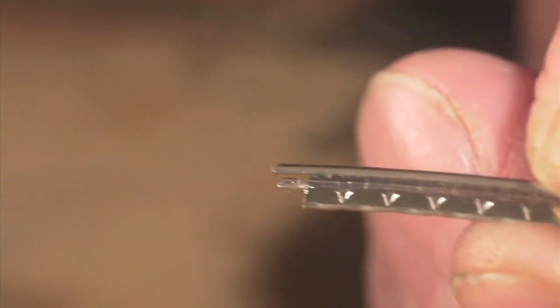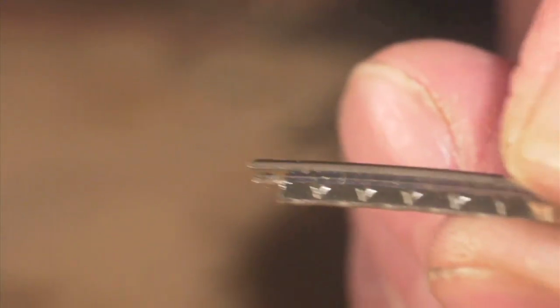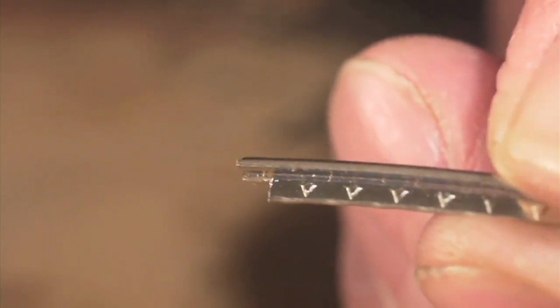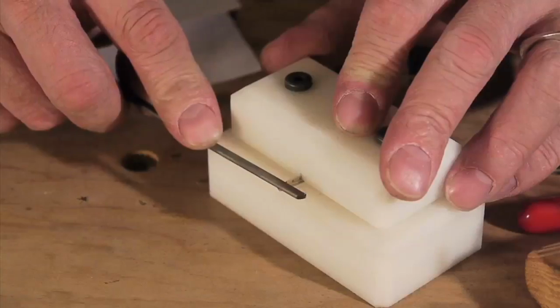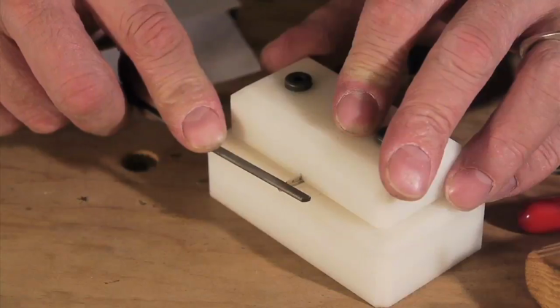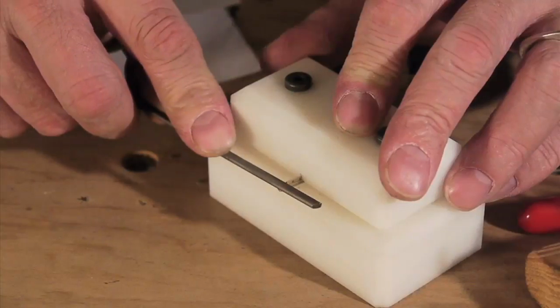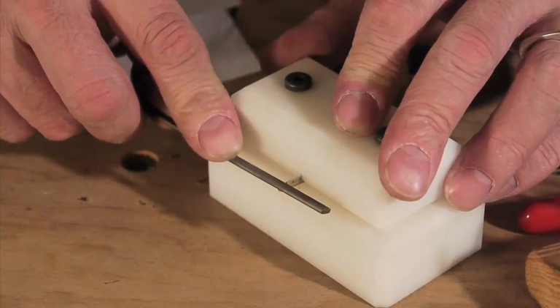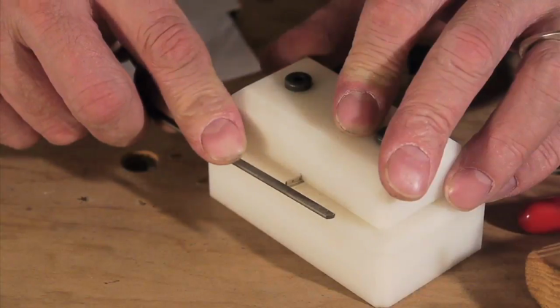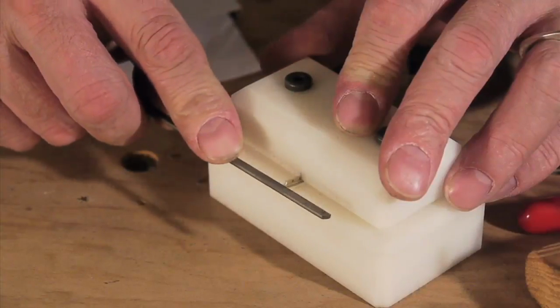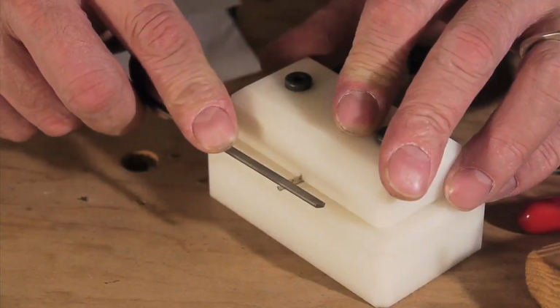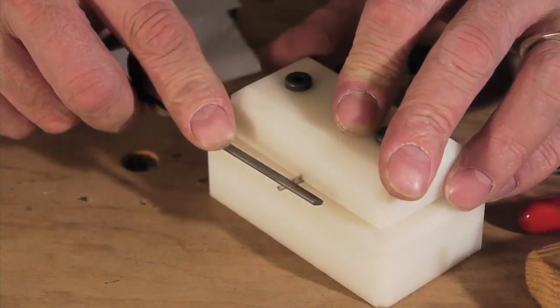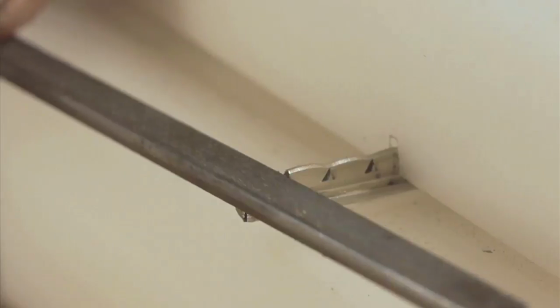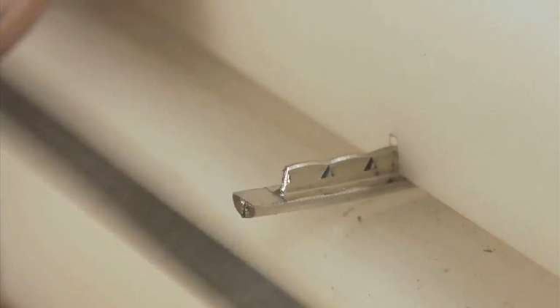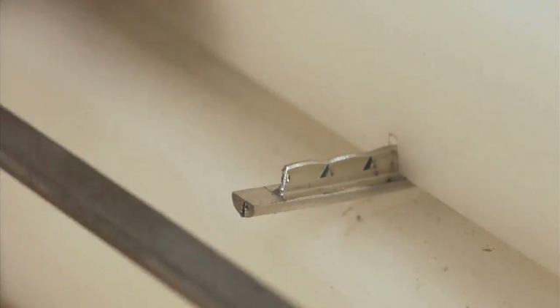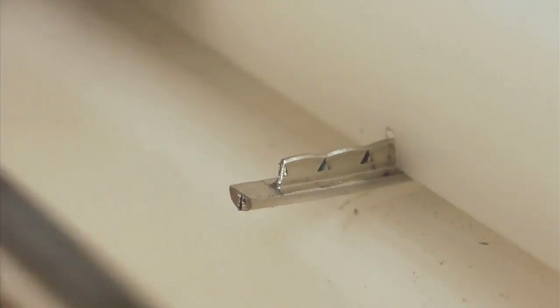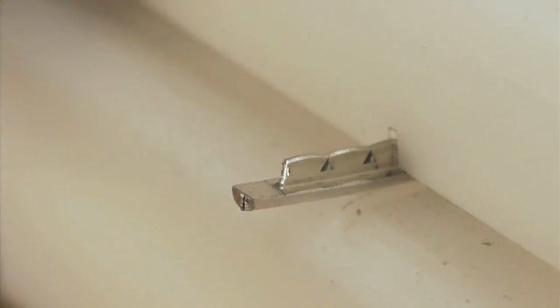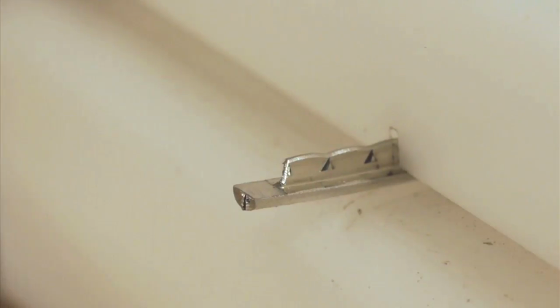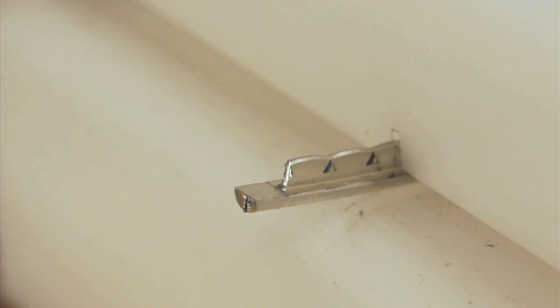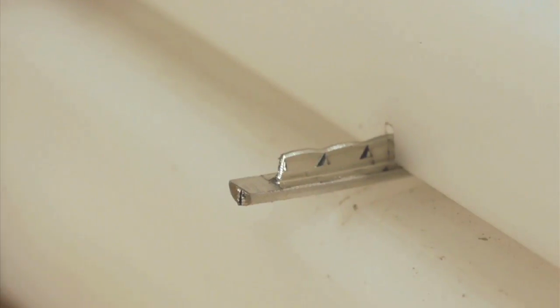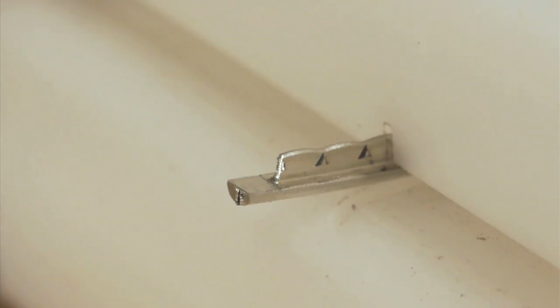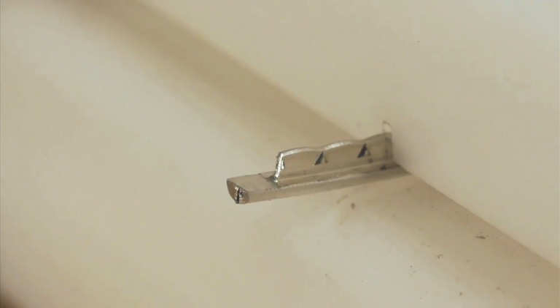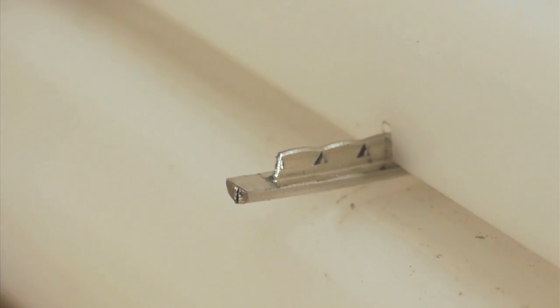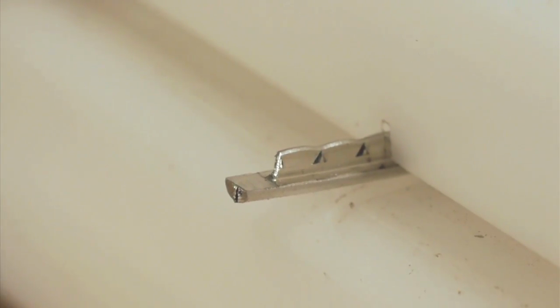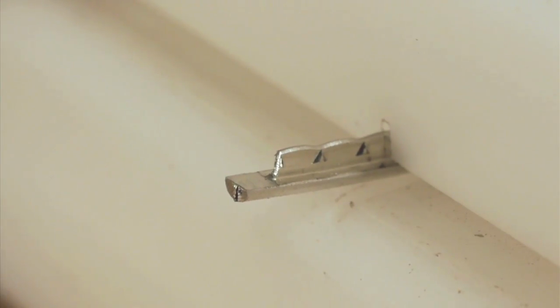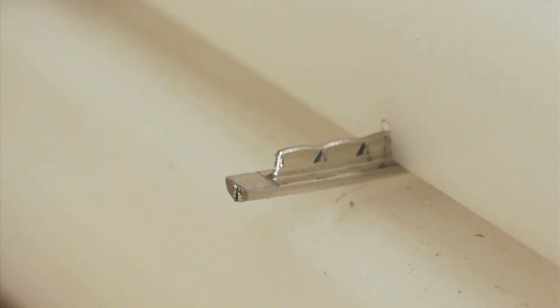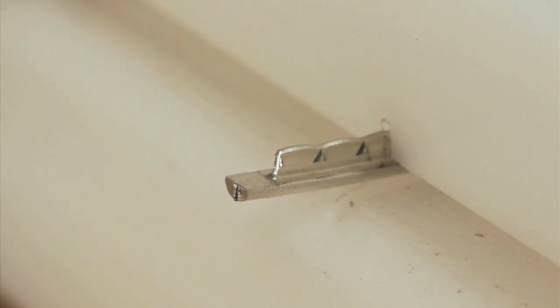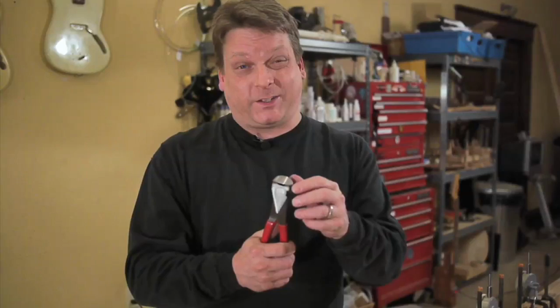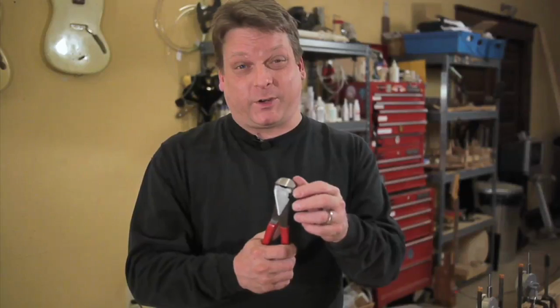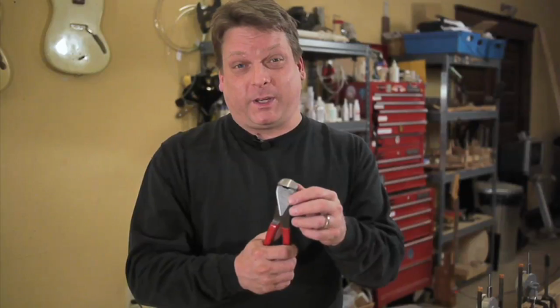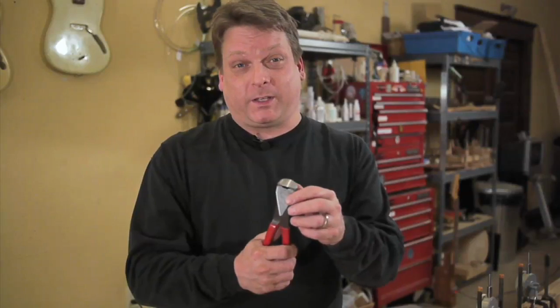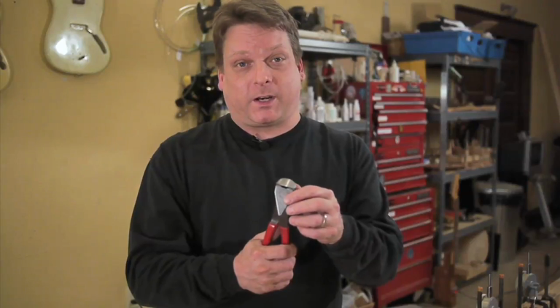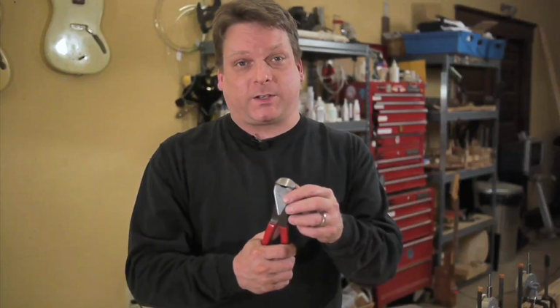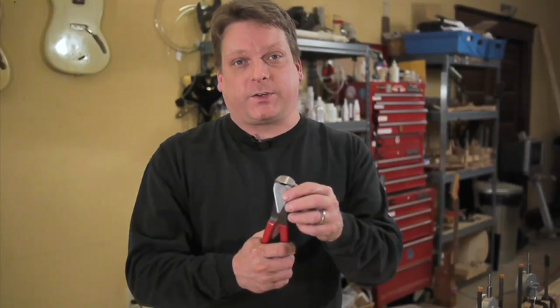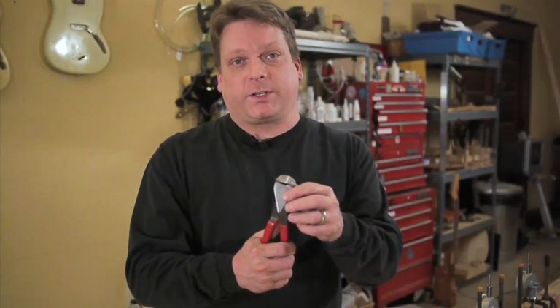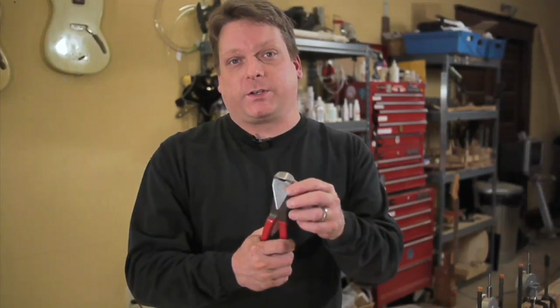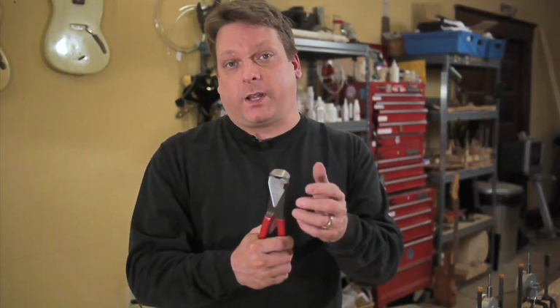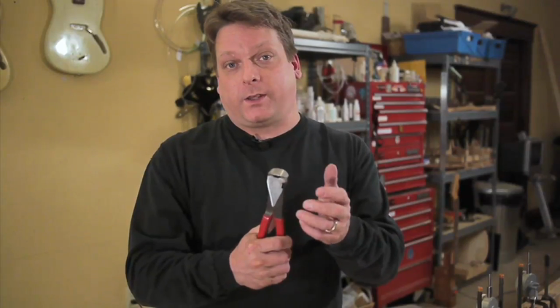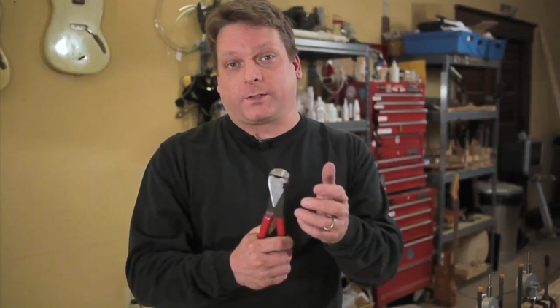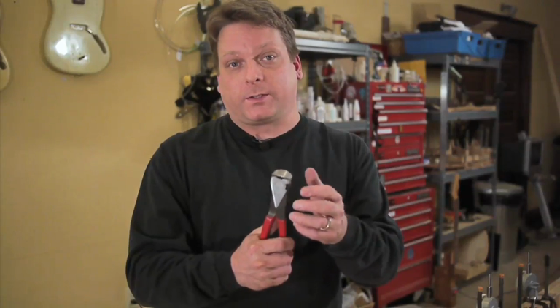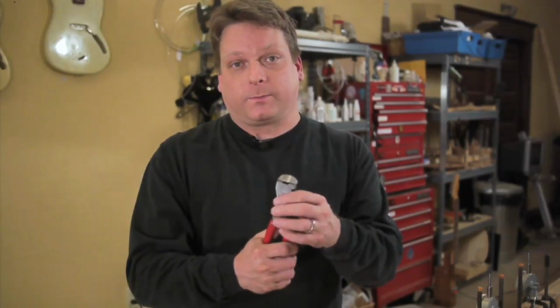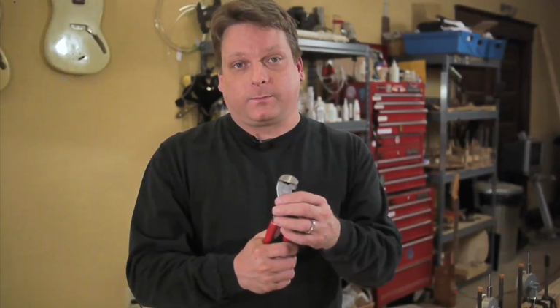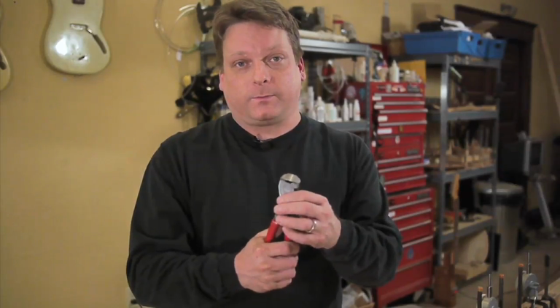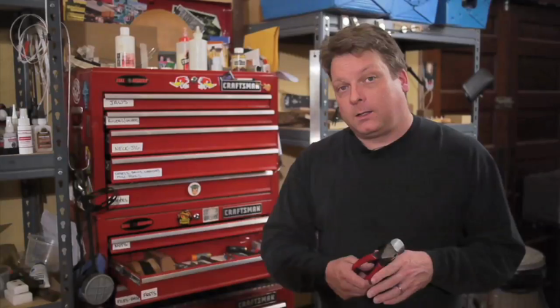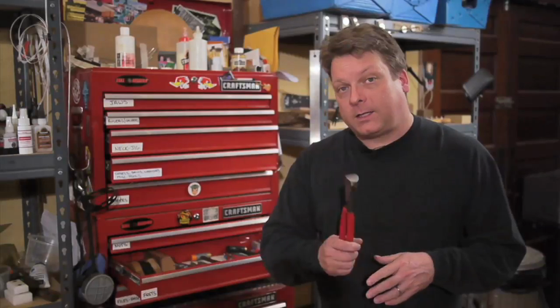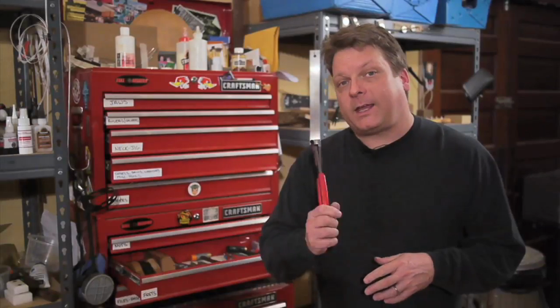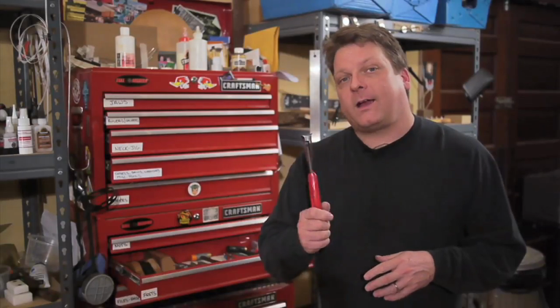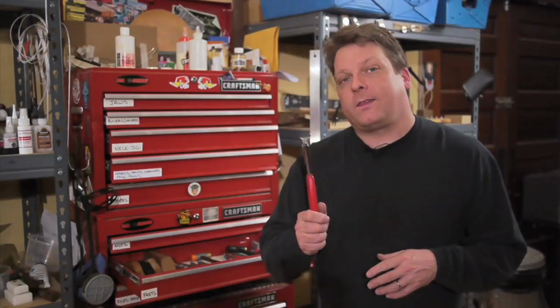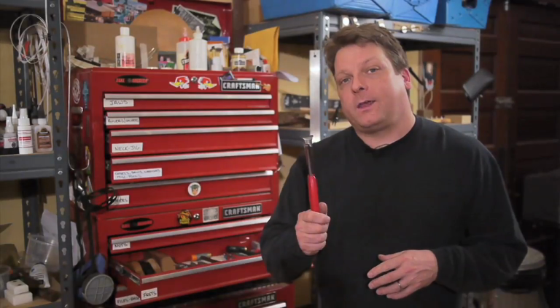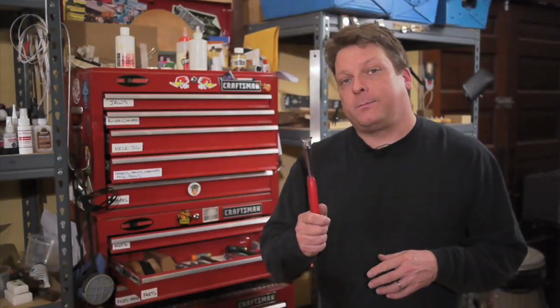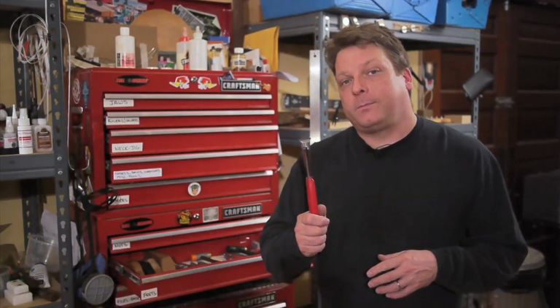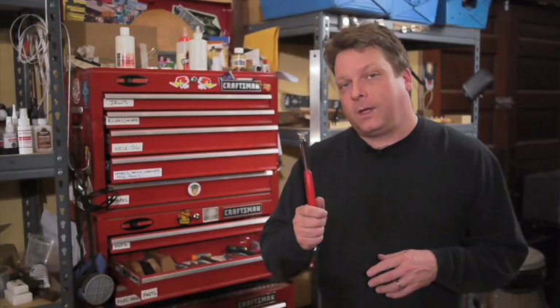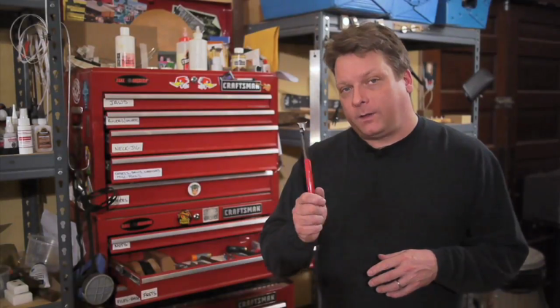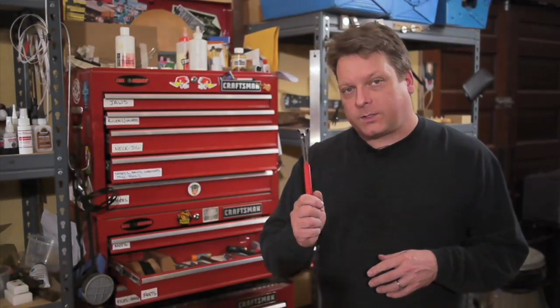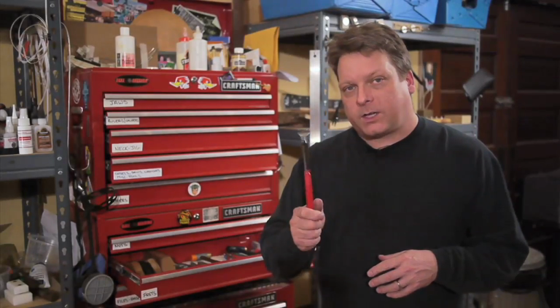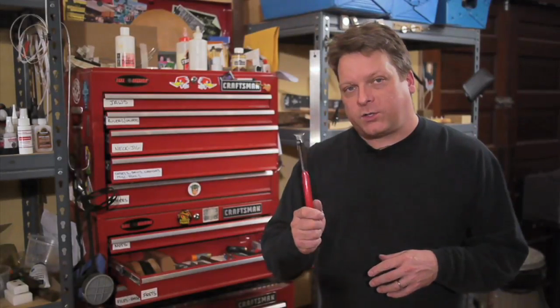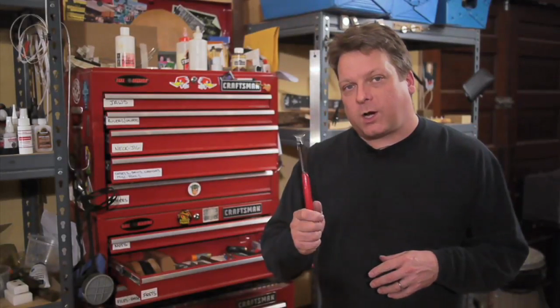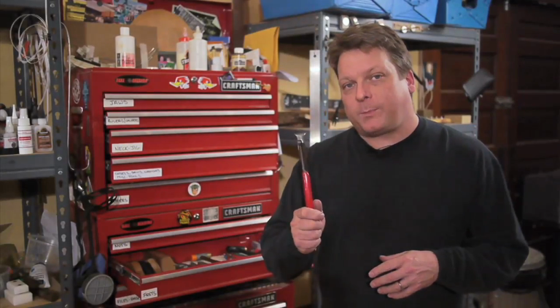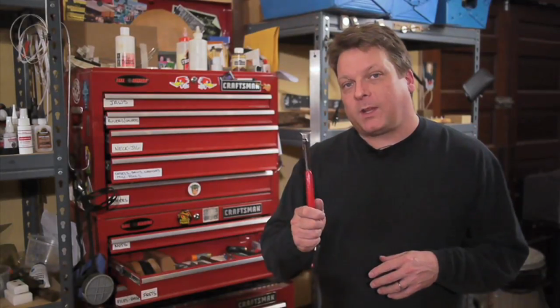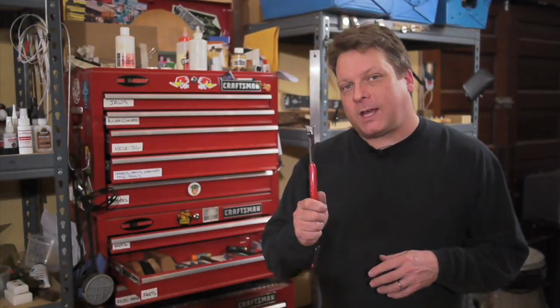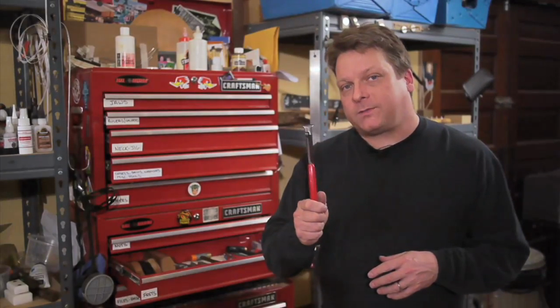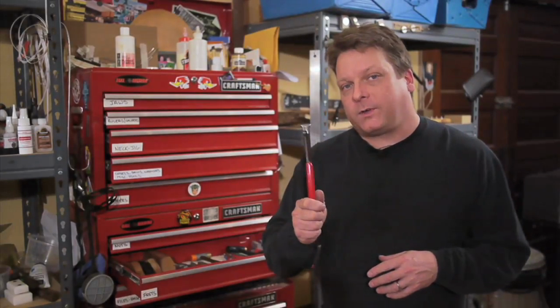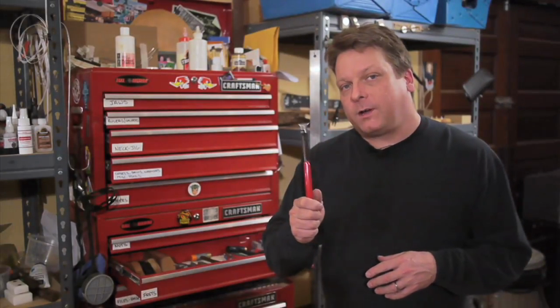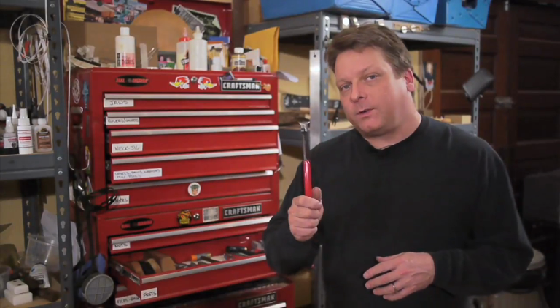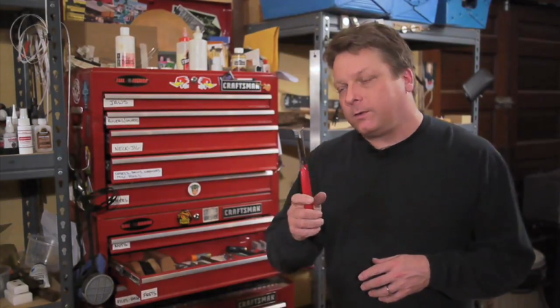These are heavy duty cutters, but don't use them for general cutting, like trimming guitar strings or nails. Take care of them, and they'll stay sharp and last forever.